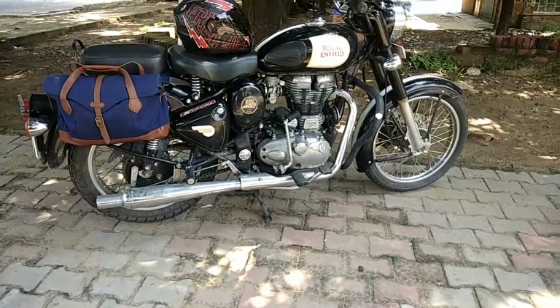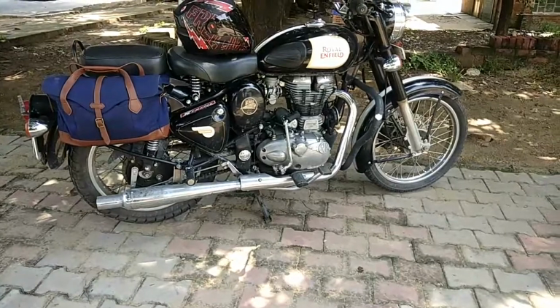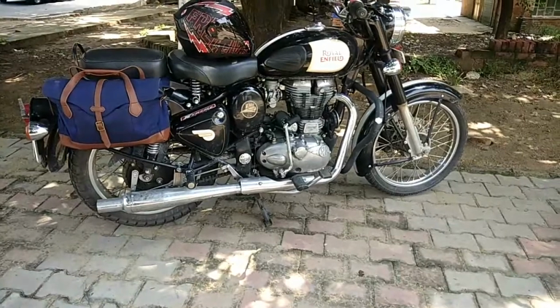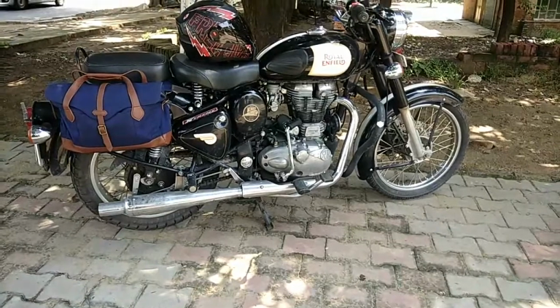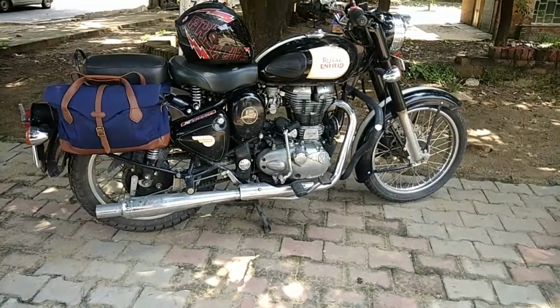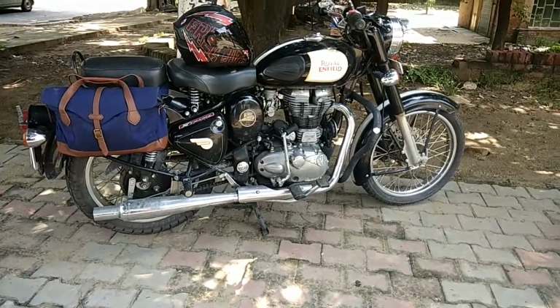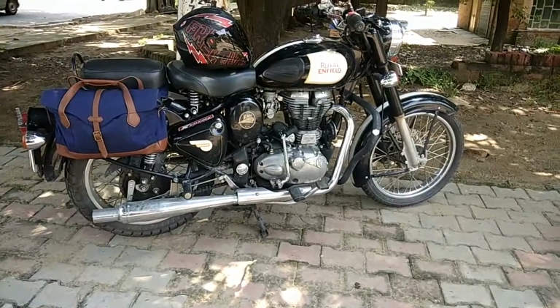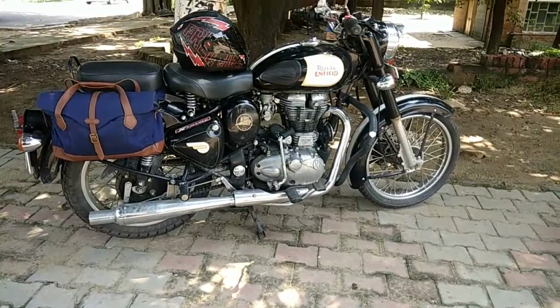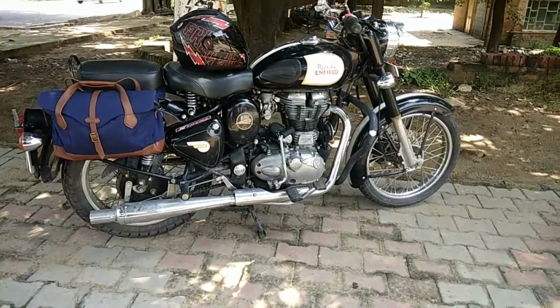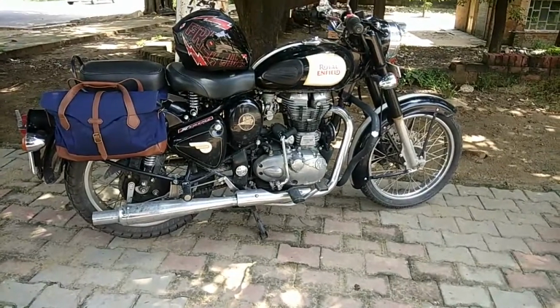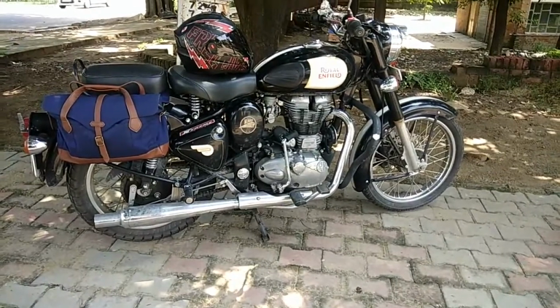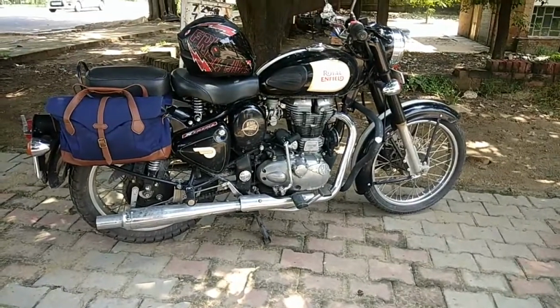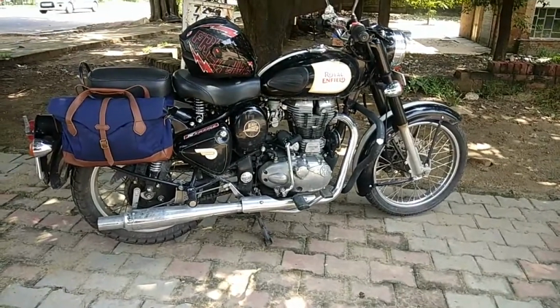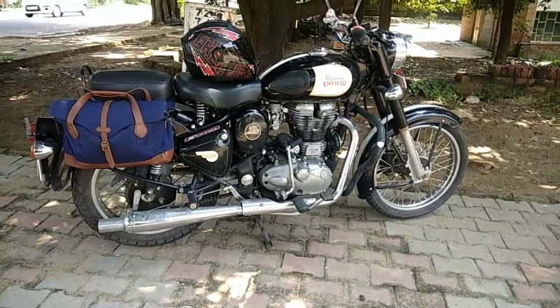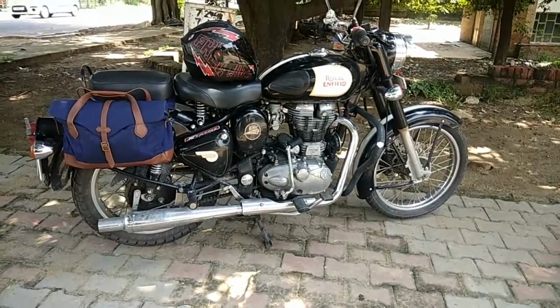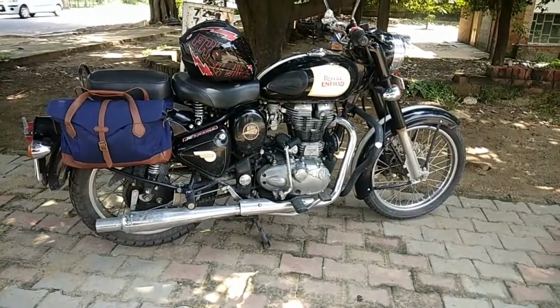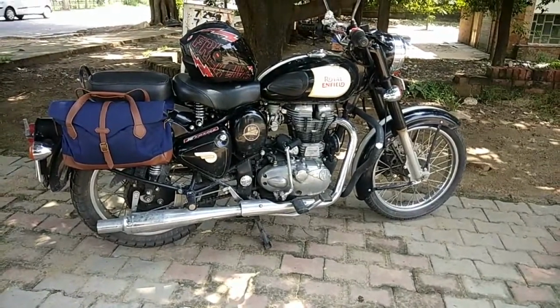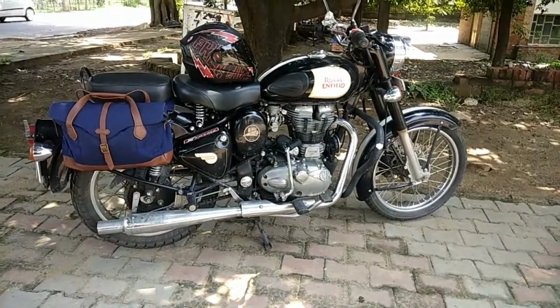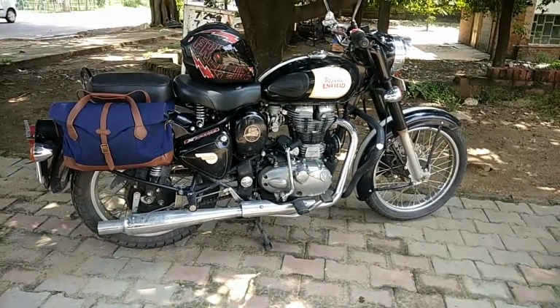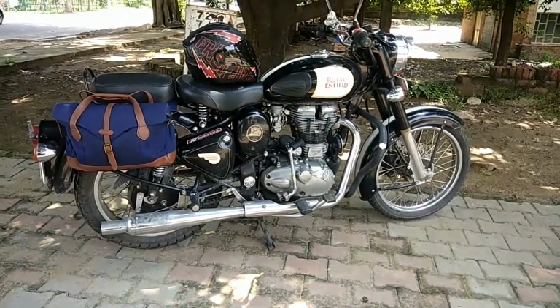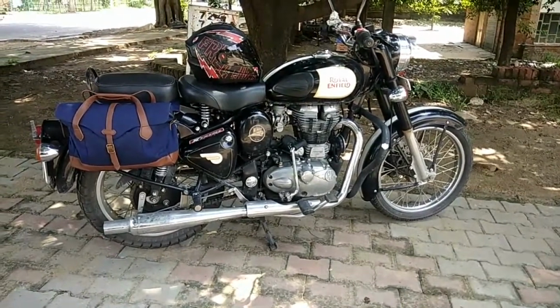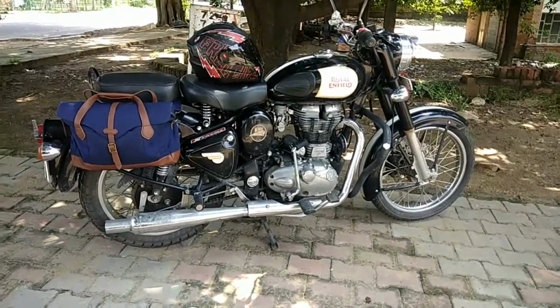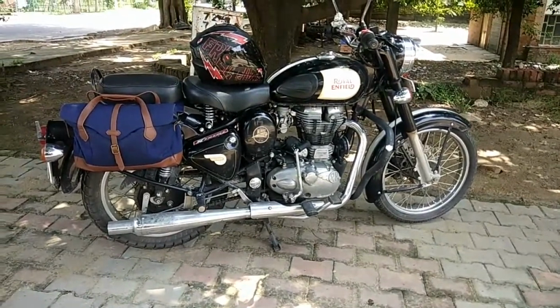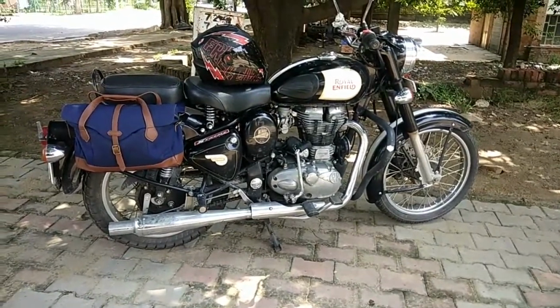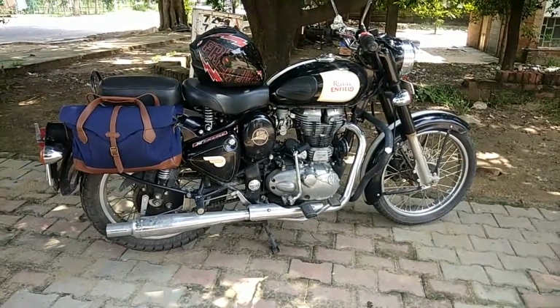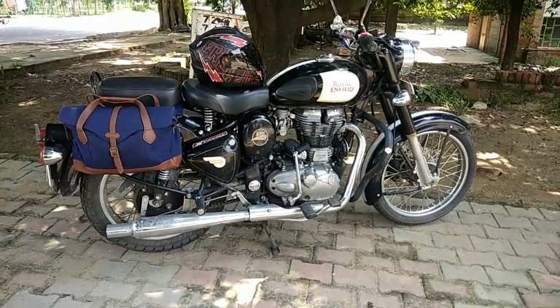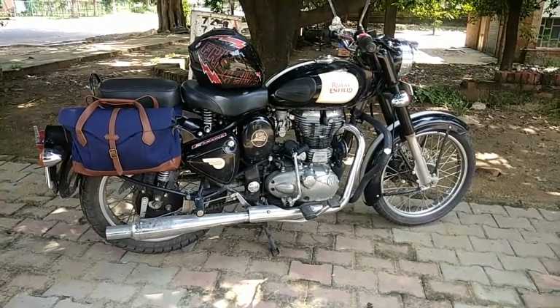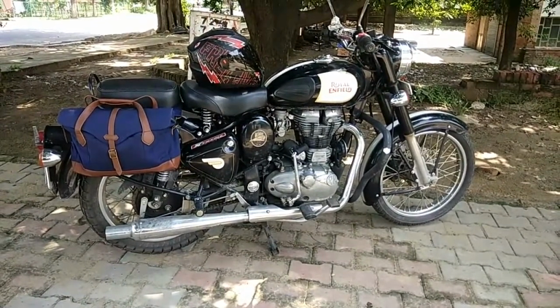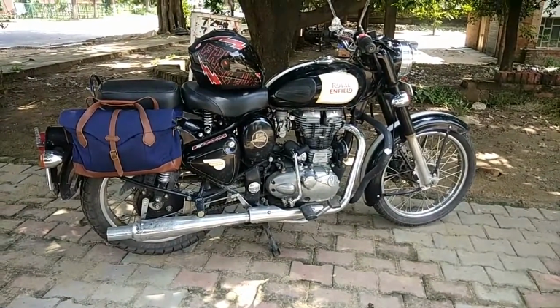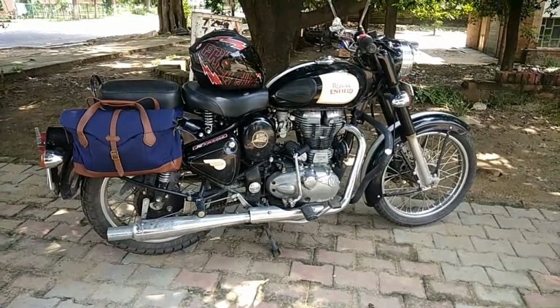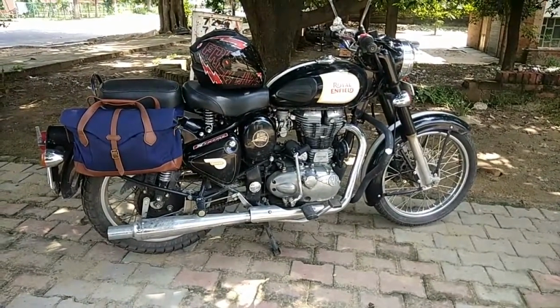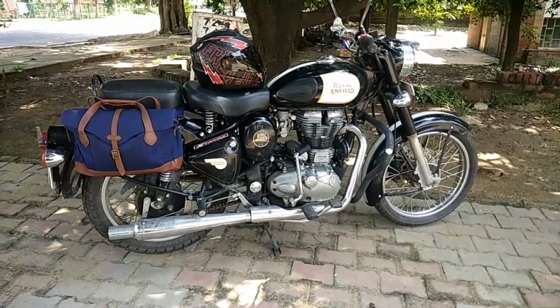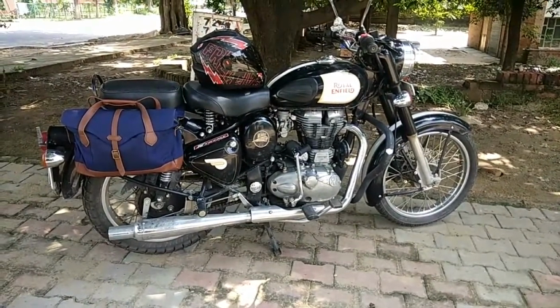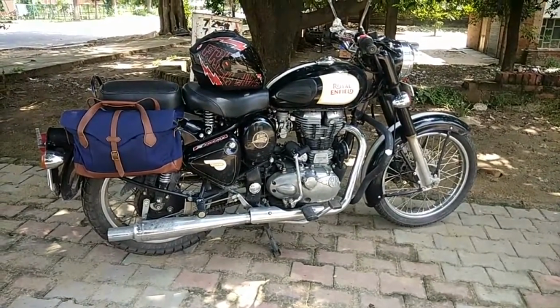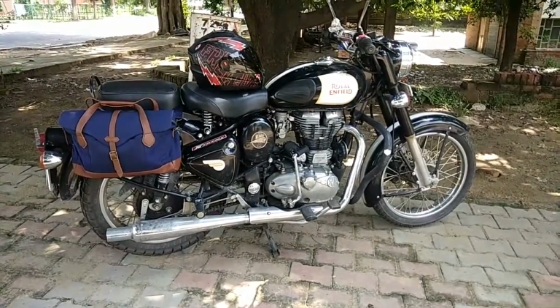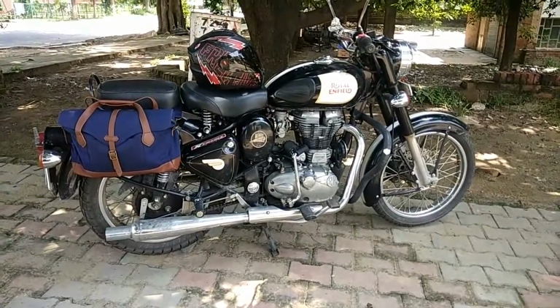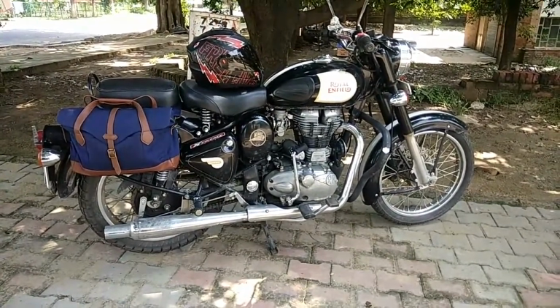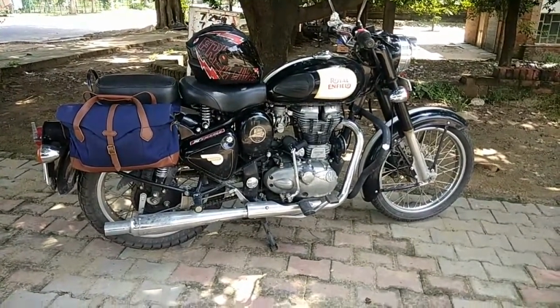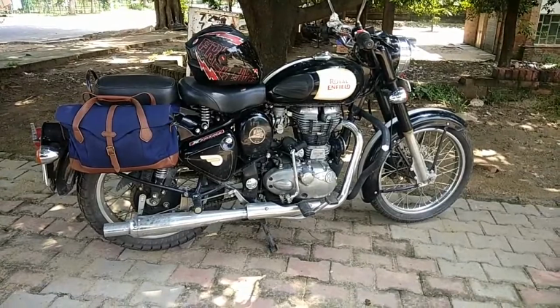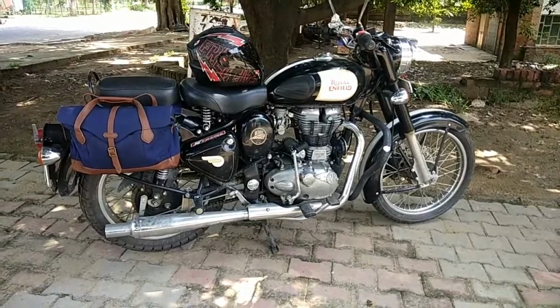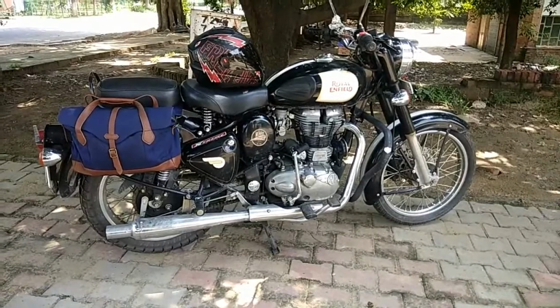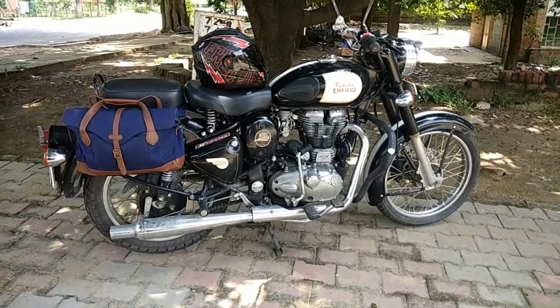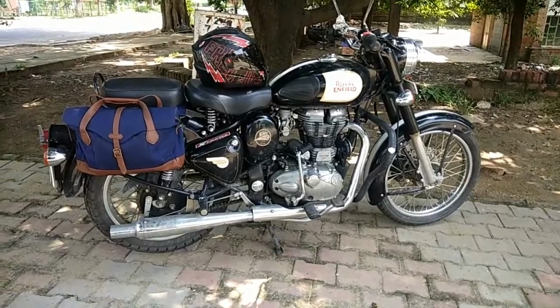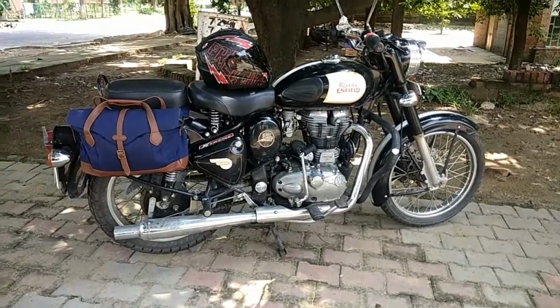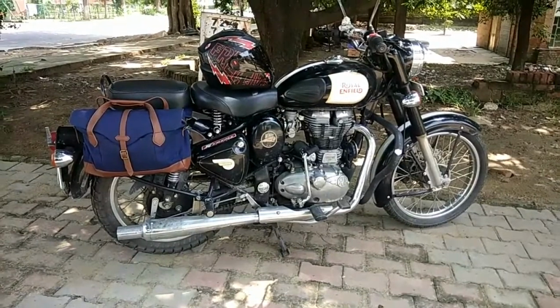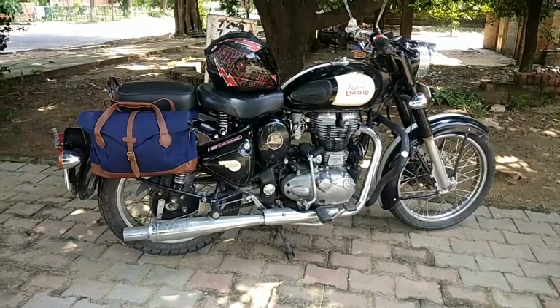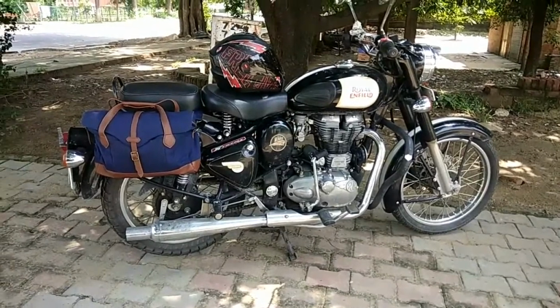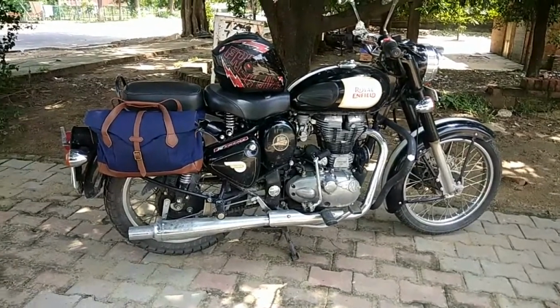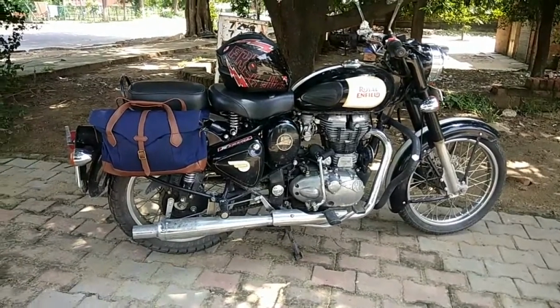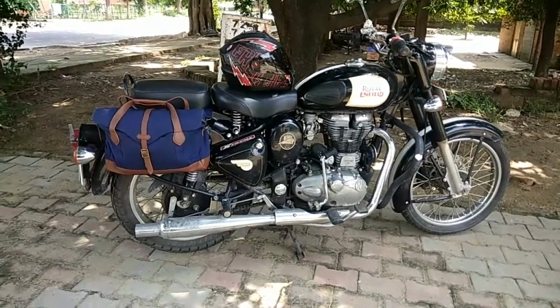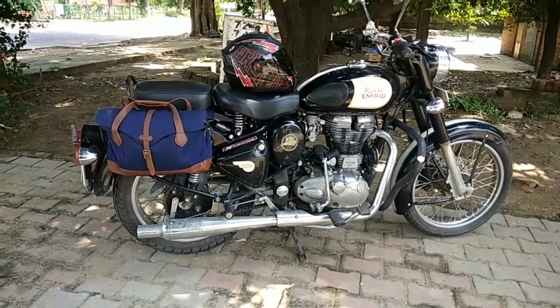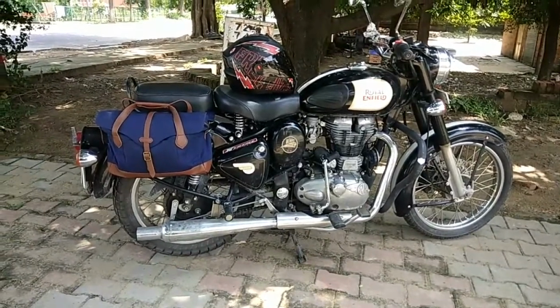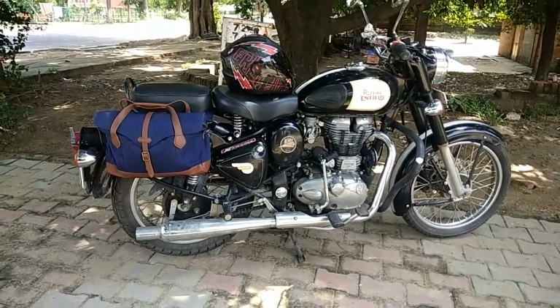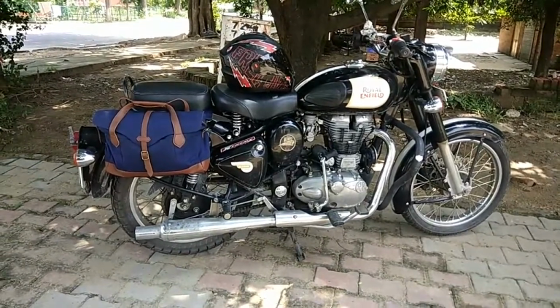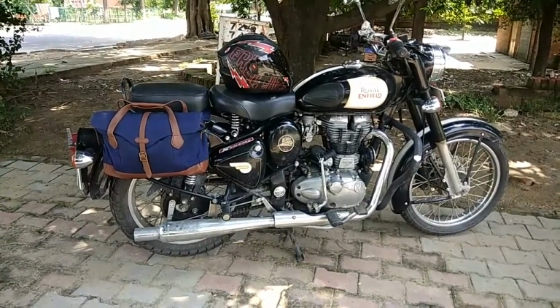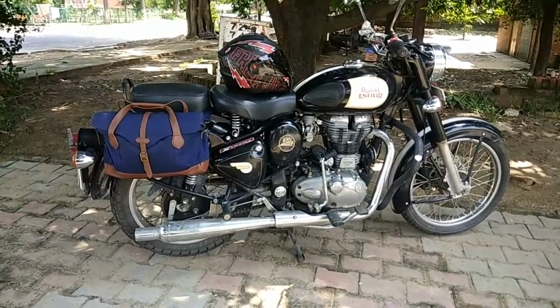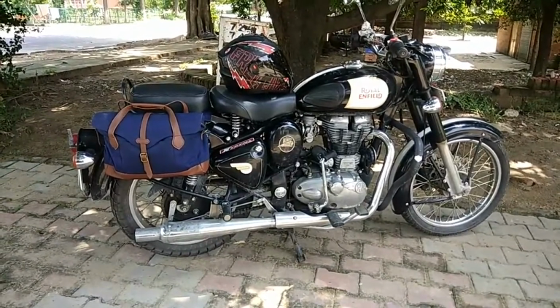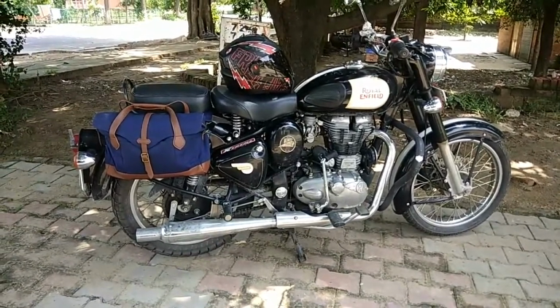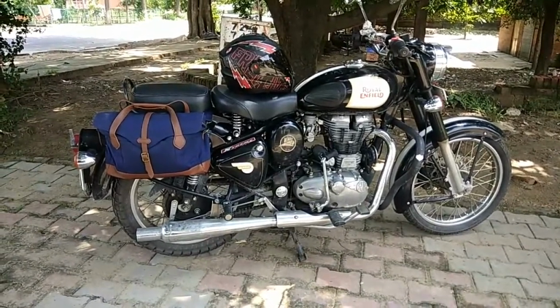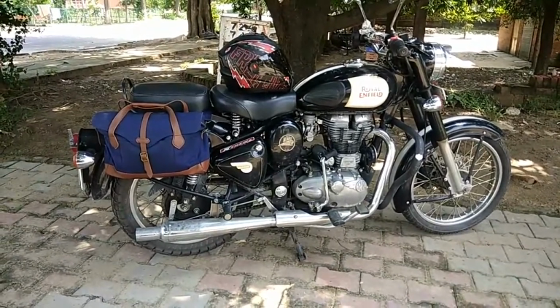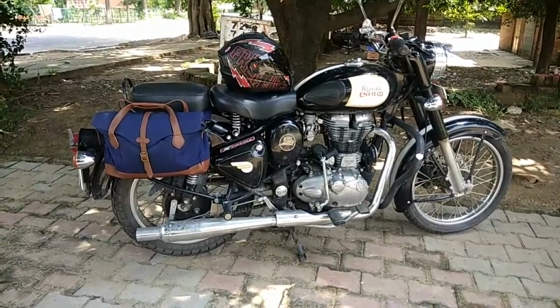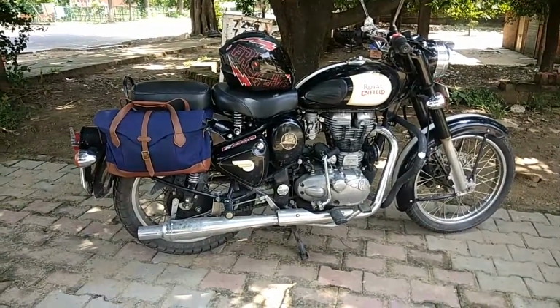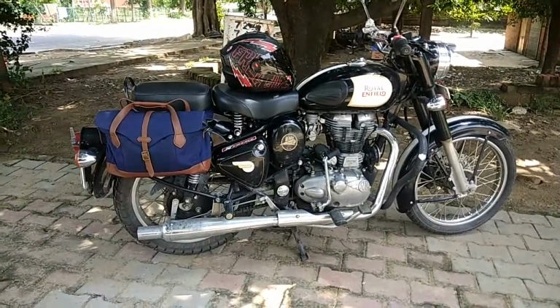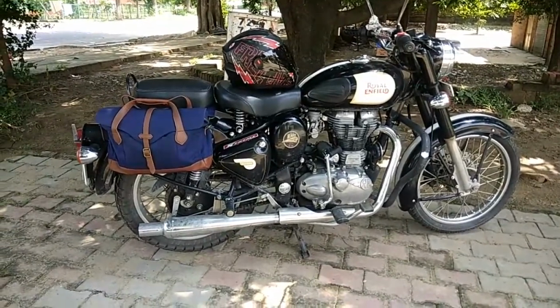Good morning folks, let me take you to a quick review of the Royal Enfield 350 Classic and show you some of the additions that I've done to the bike.